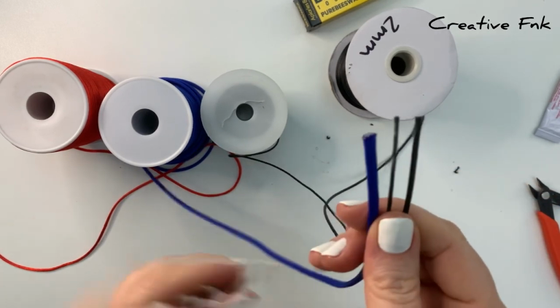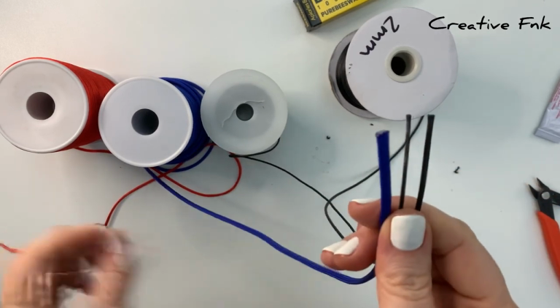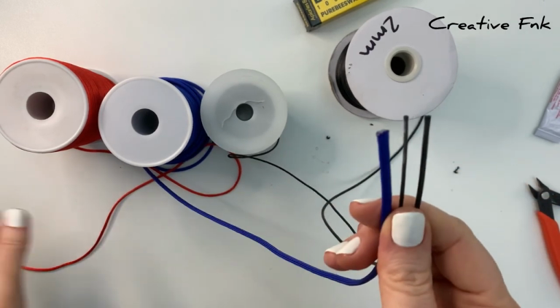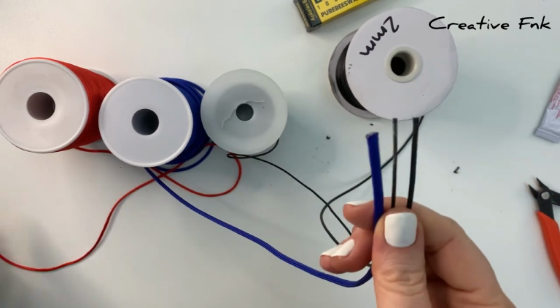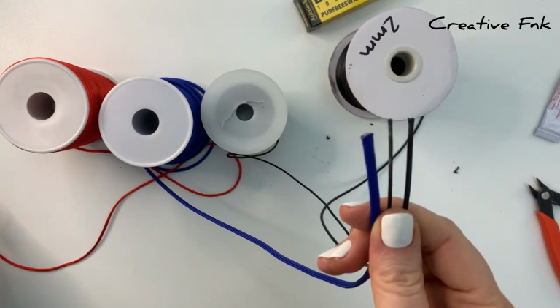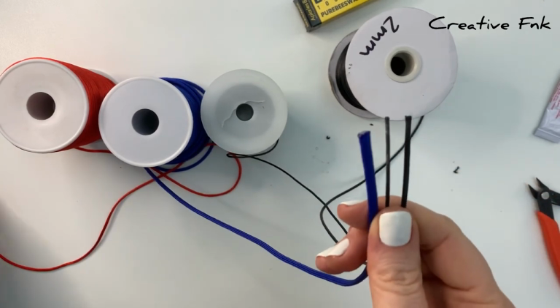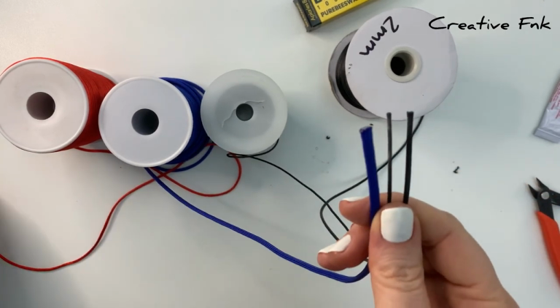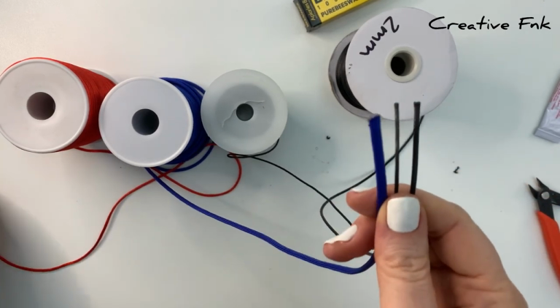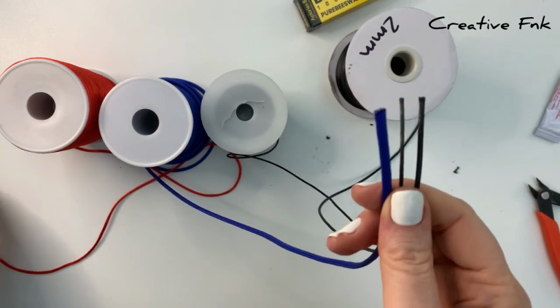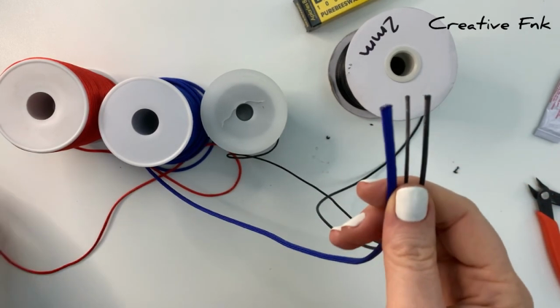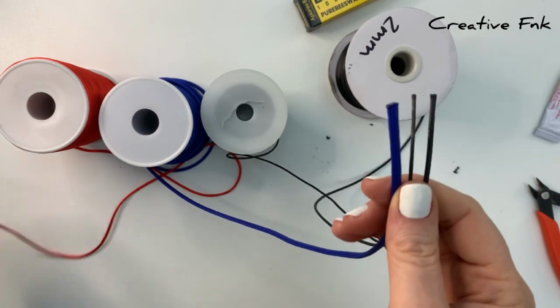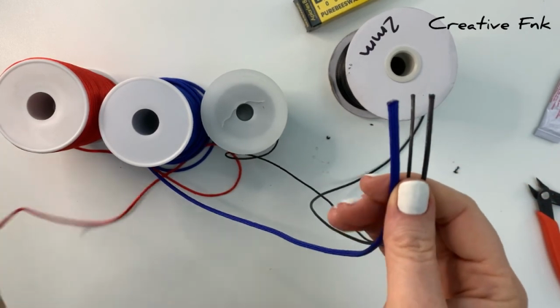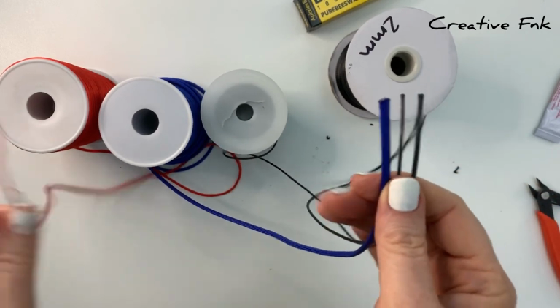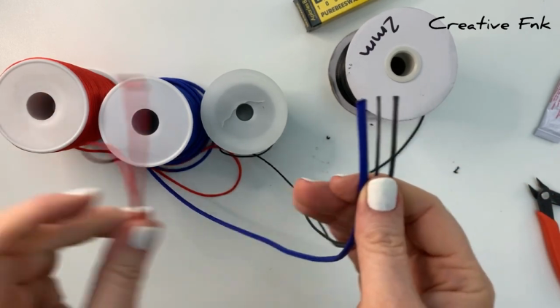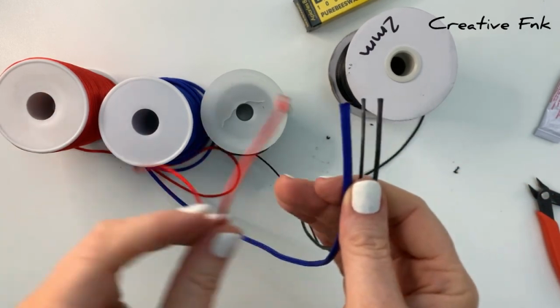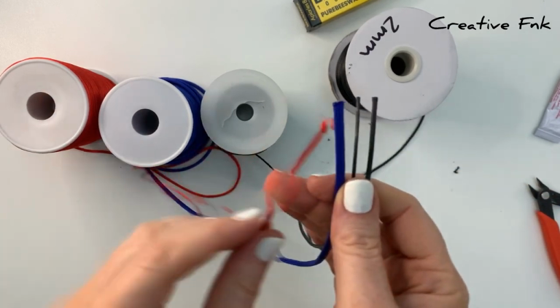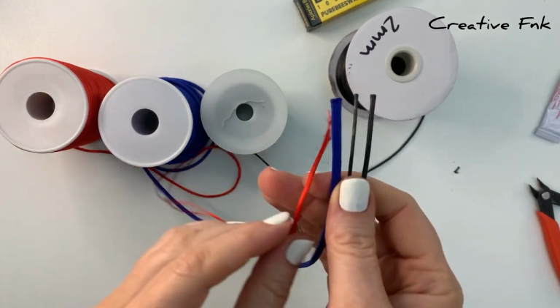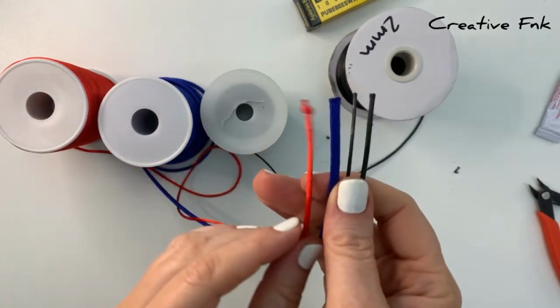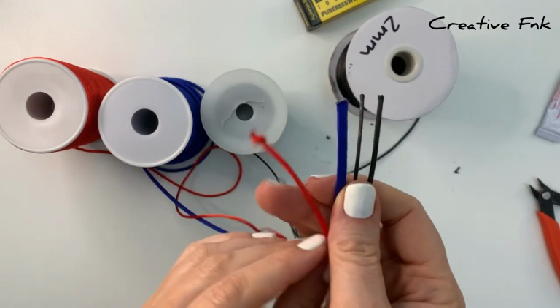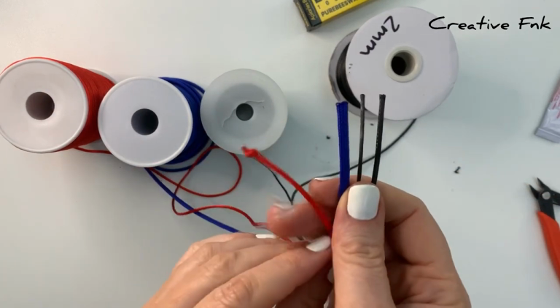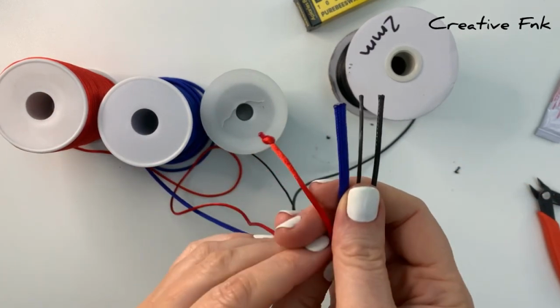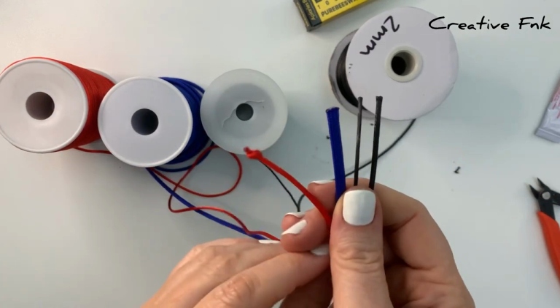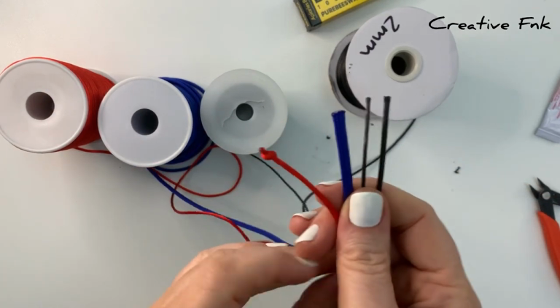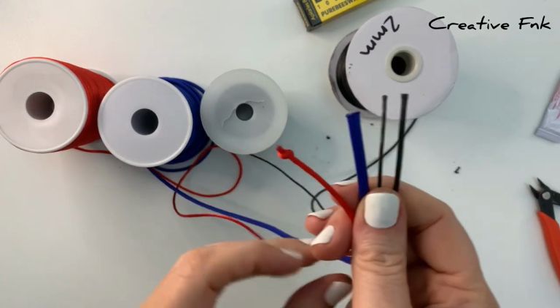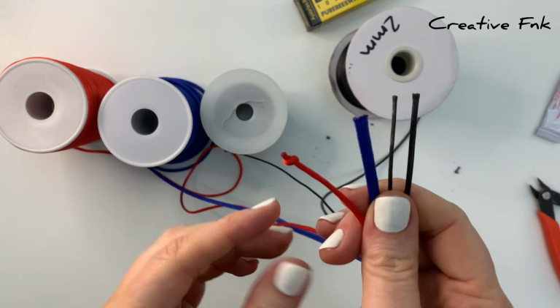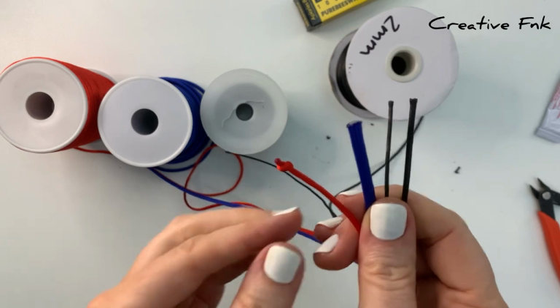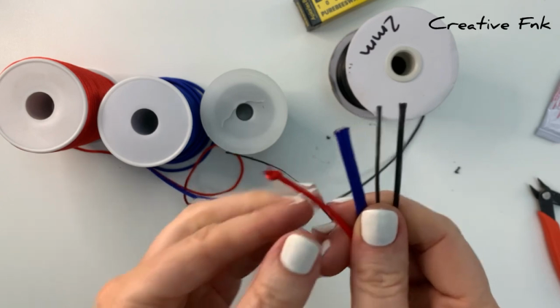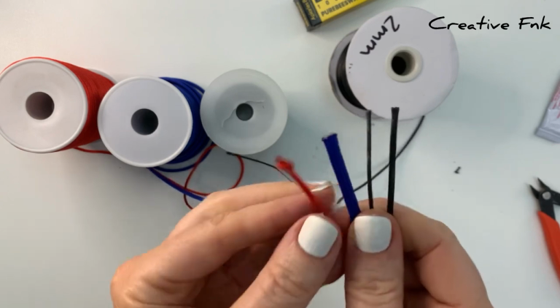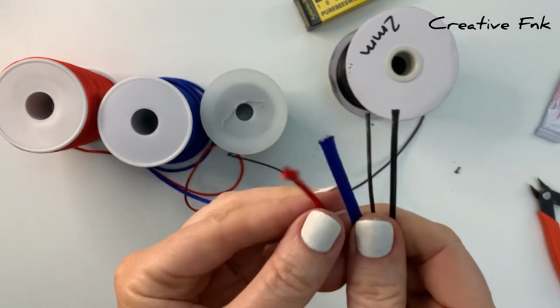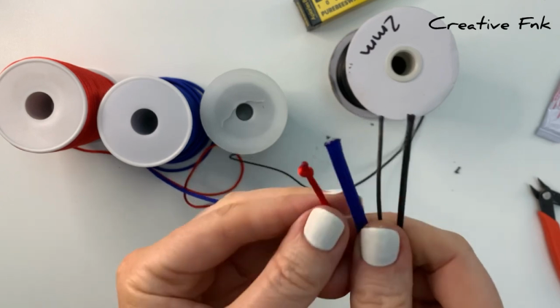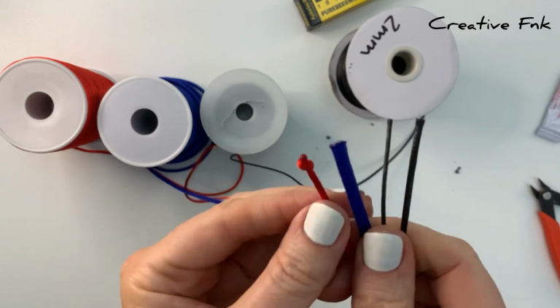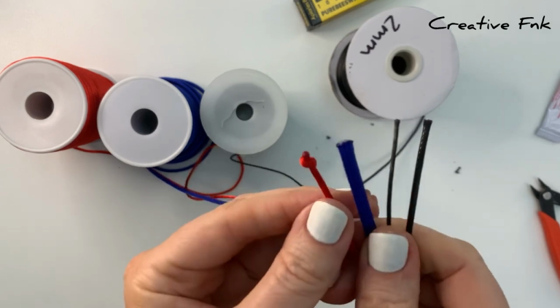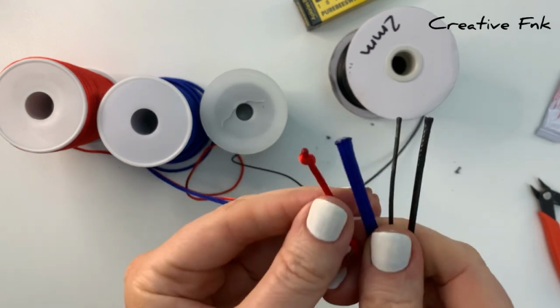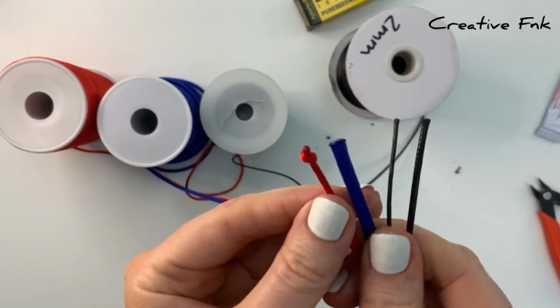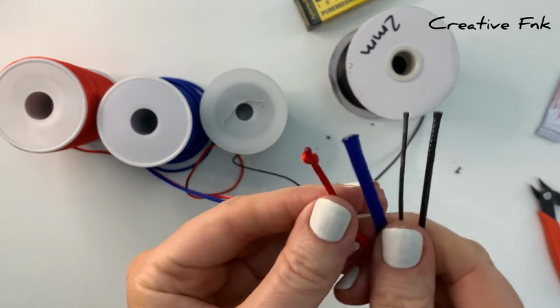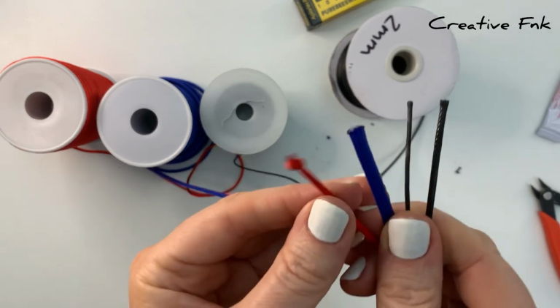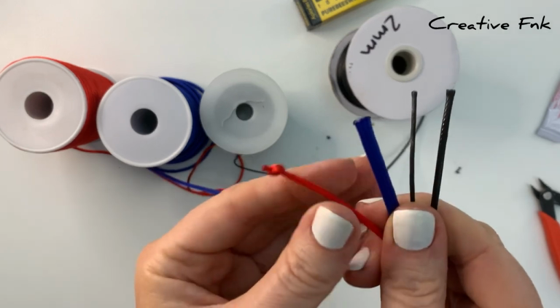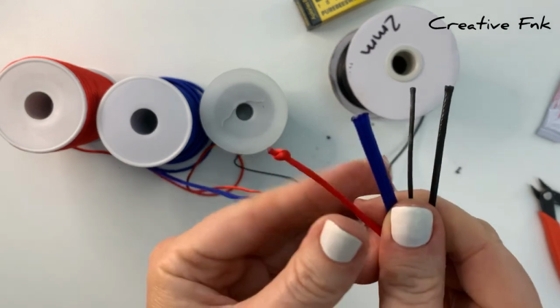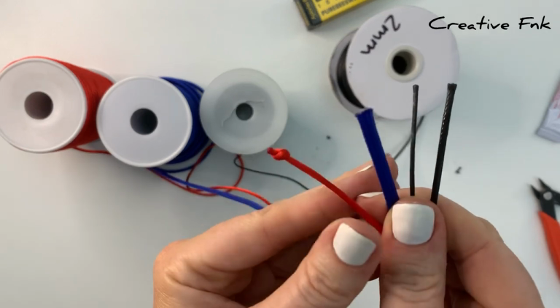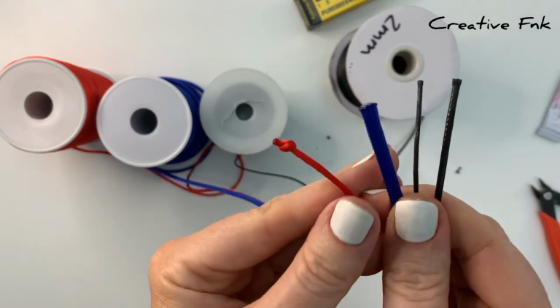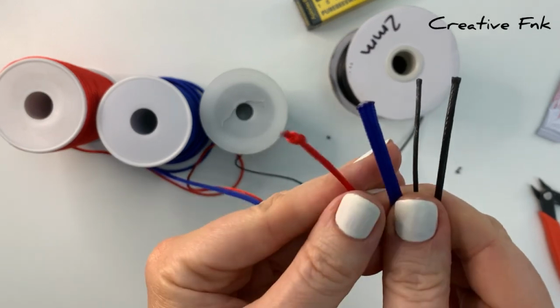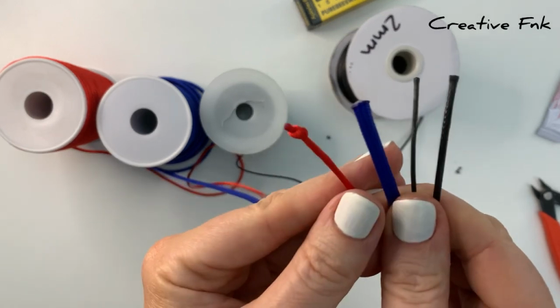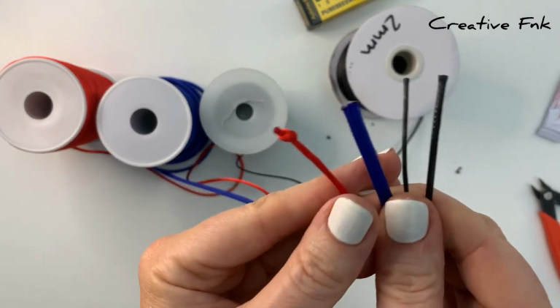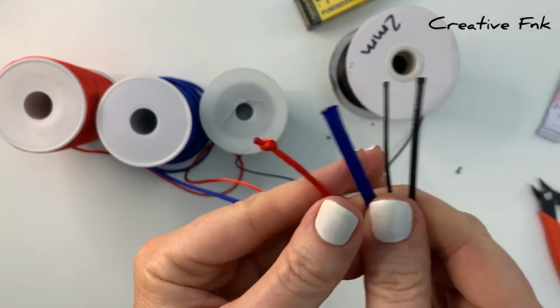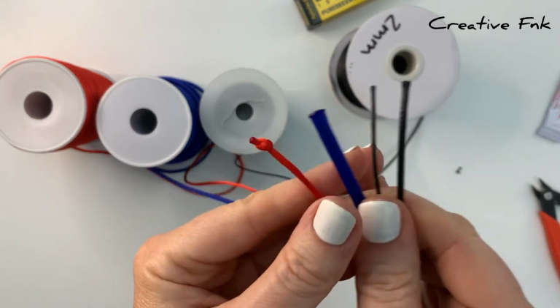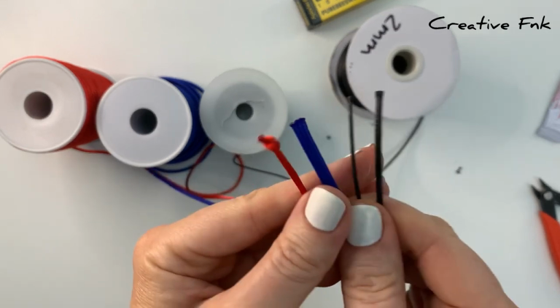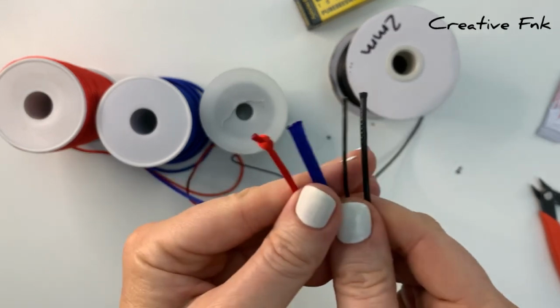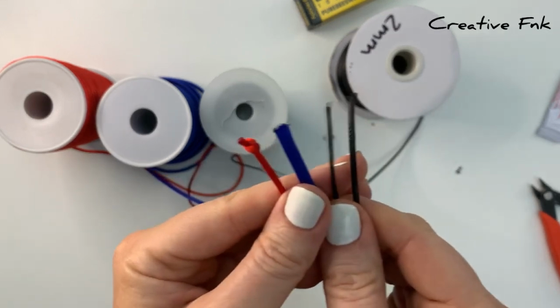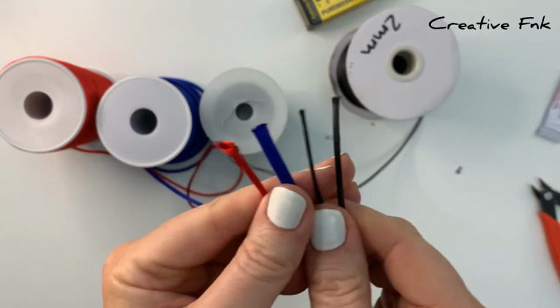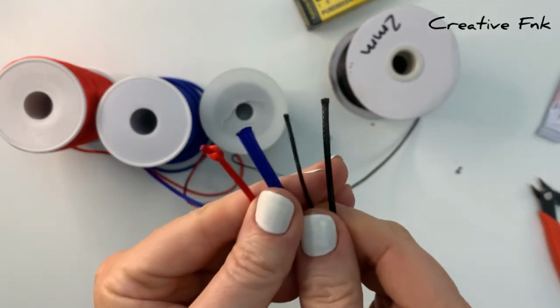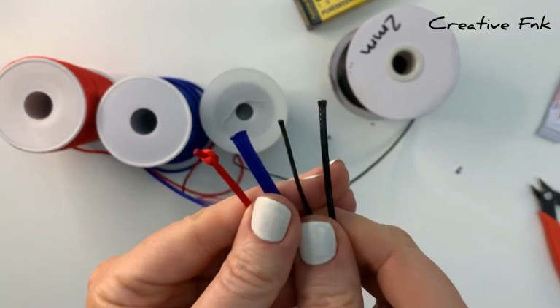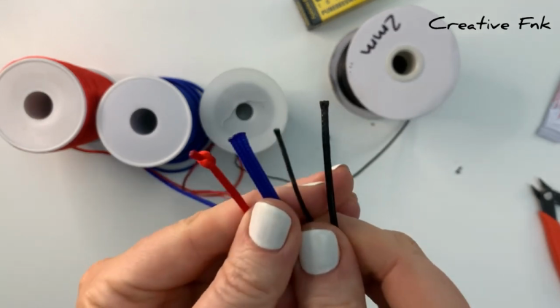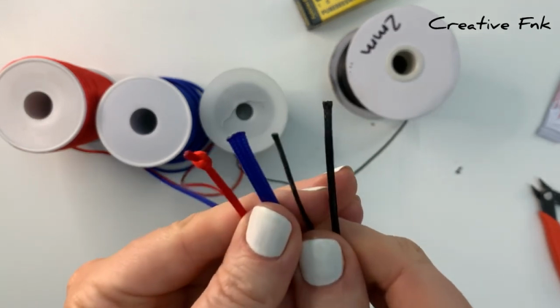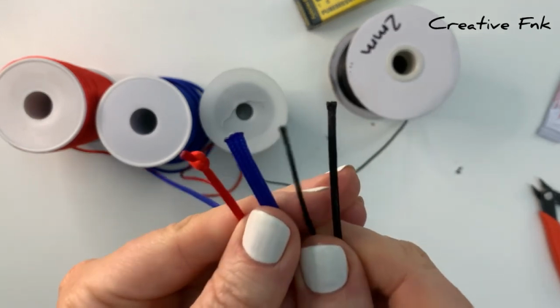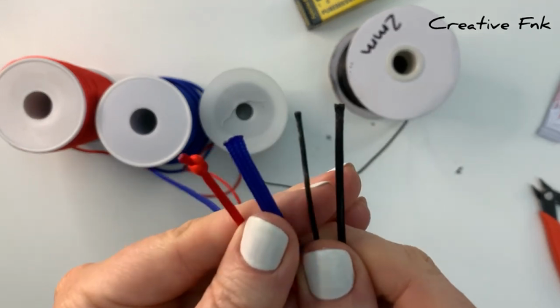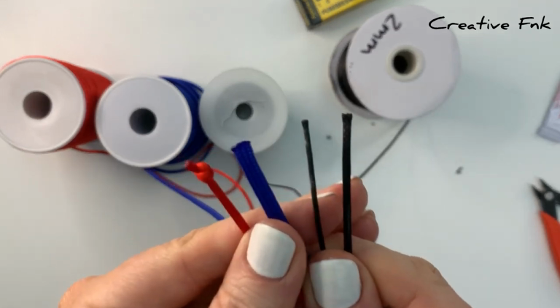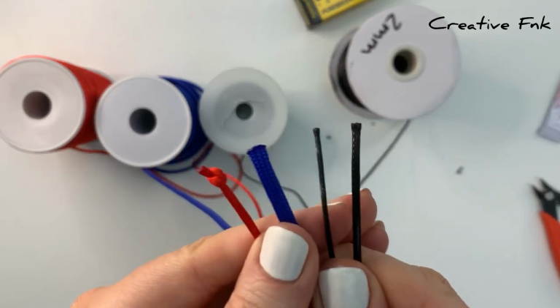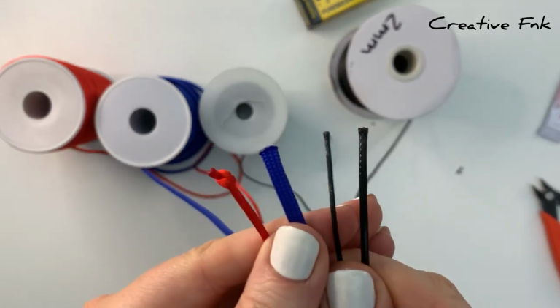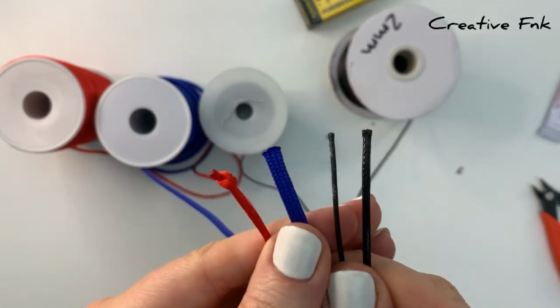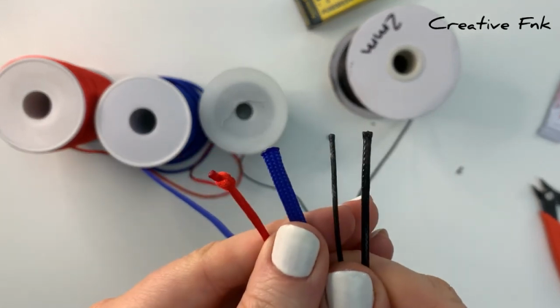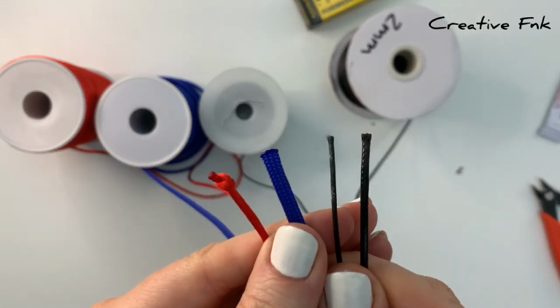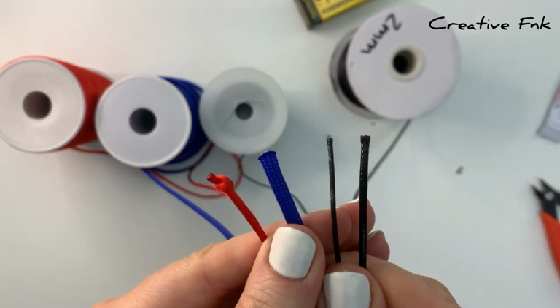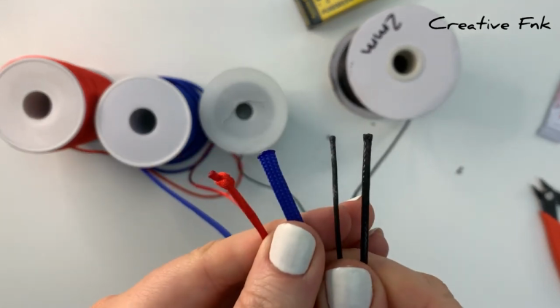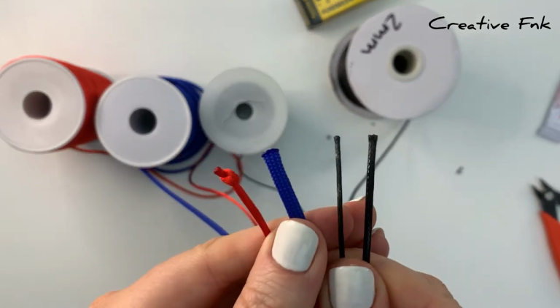So there are our four simple methods for stopping threads from fraying: tying a knot on the end, melting the end, using beeswax, or using glue.